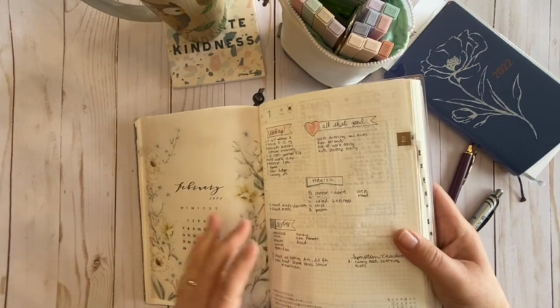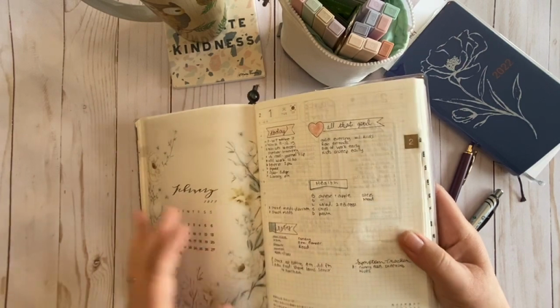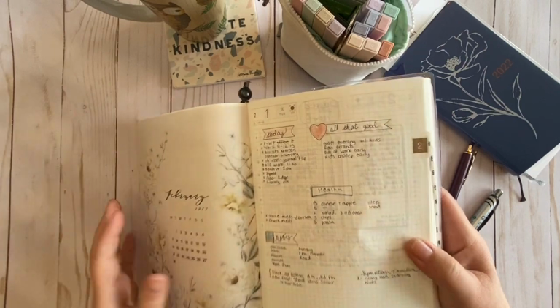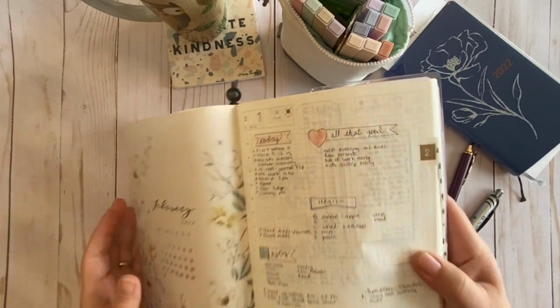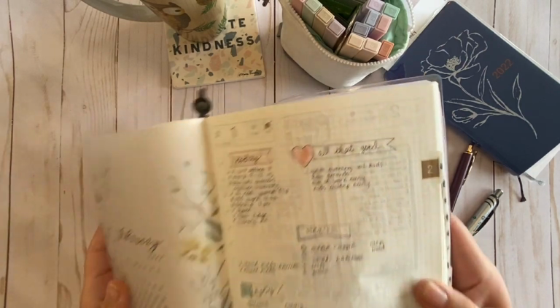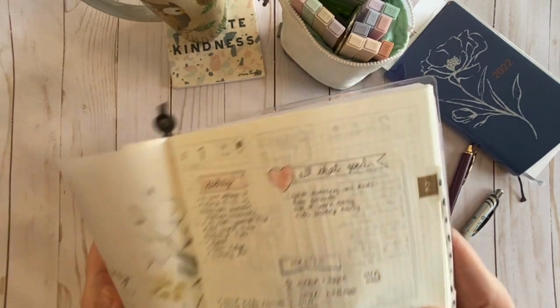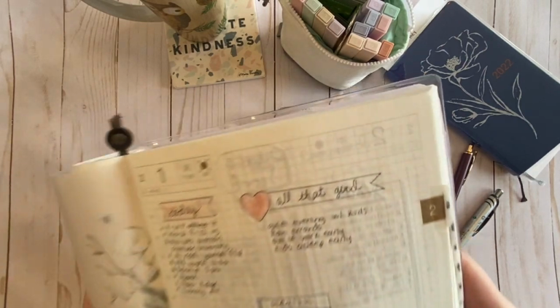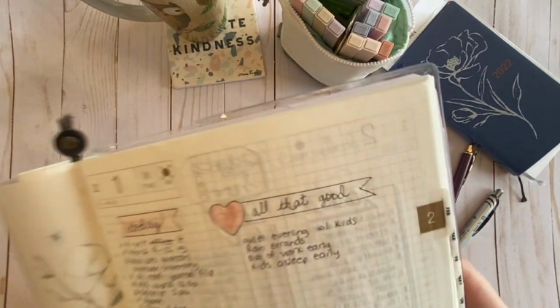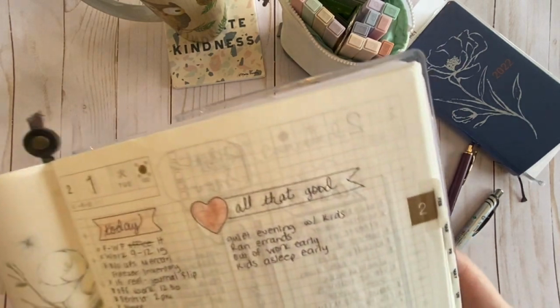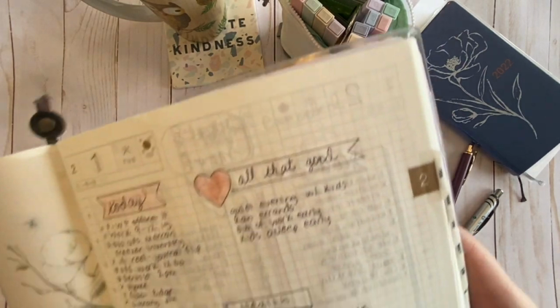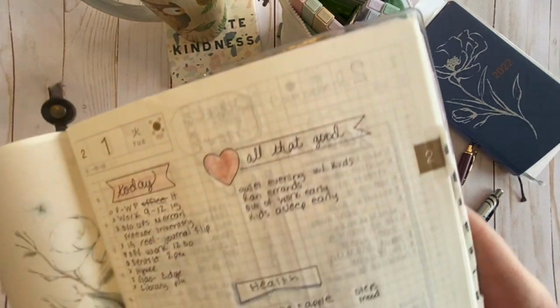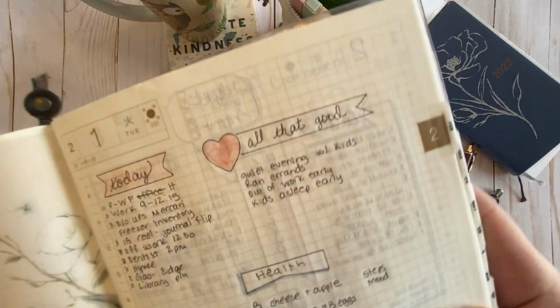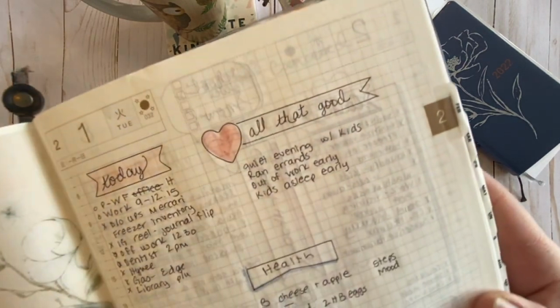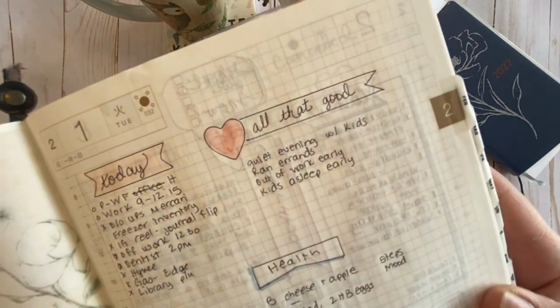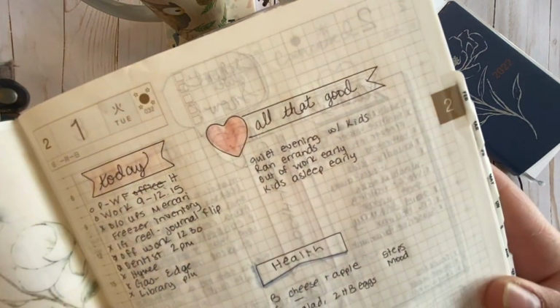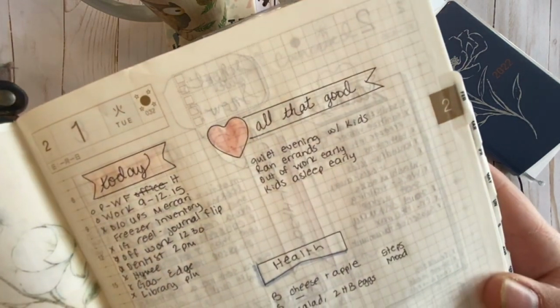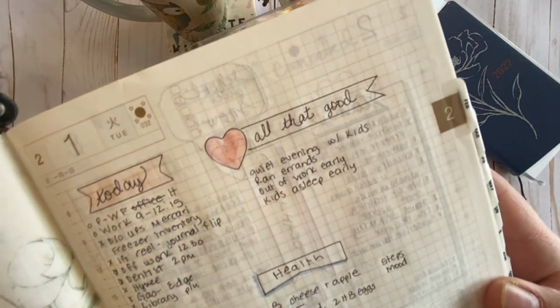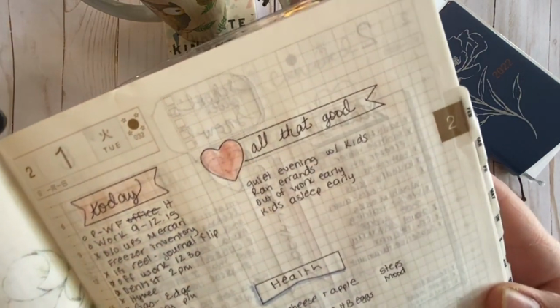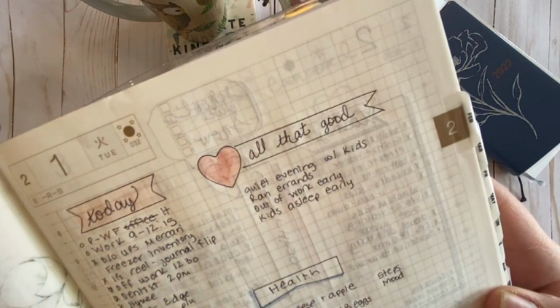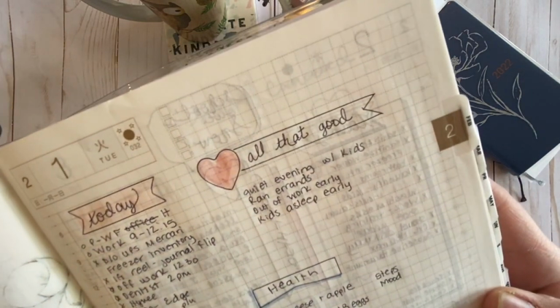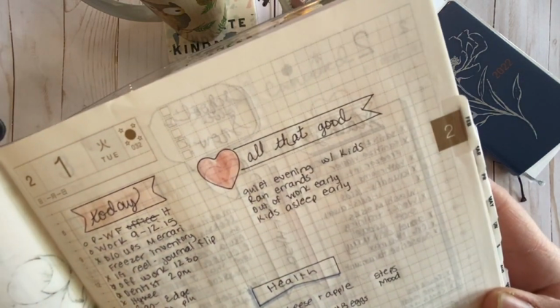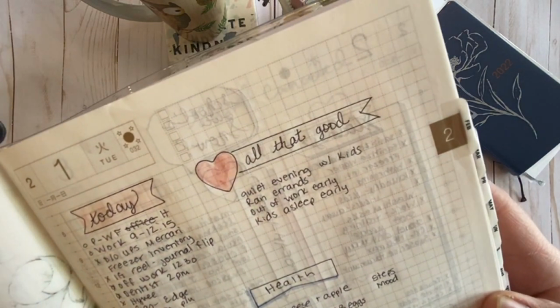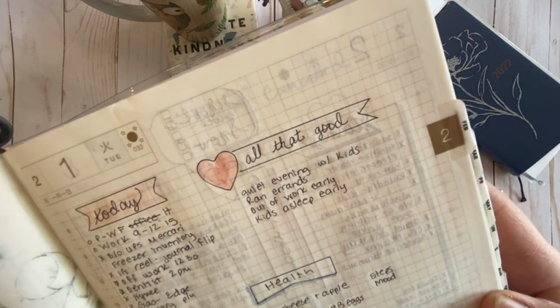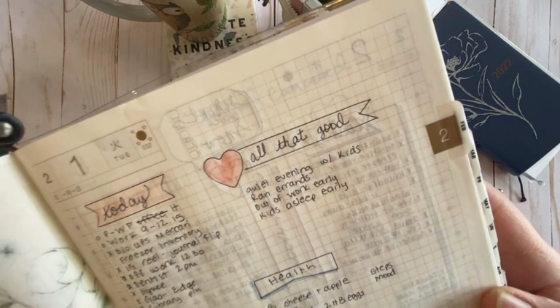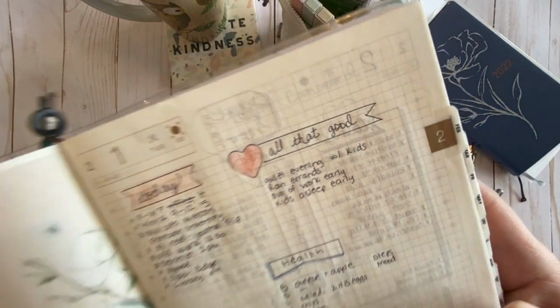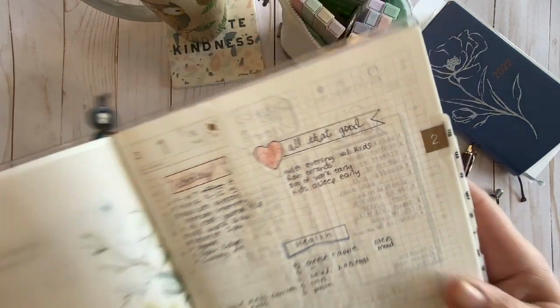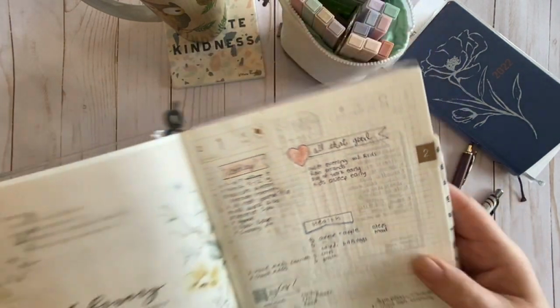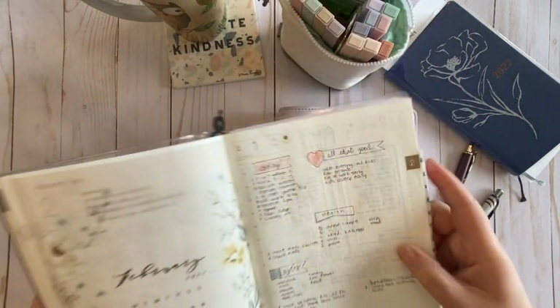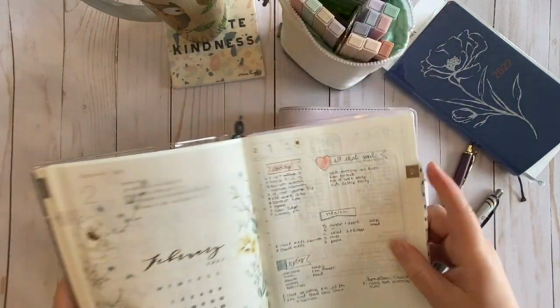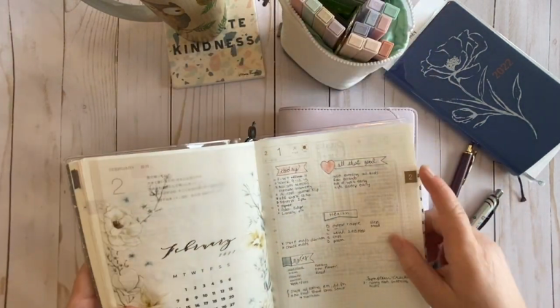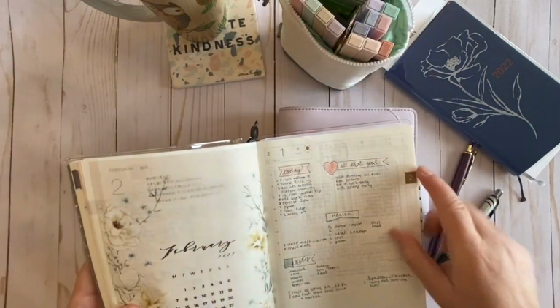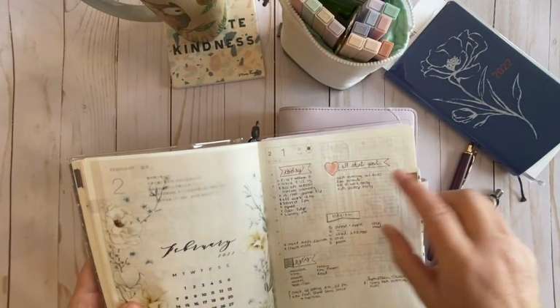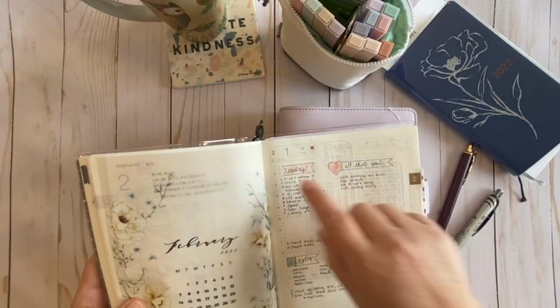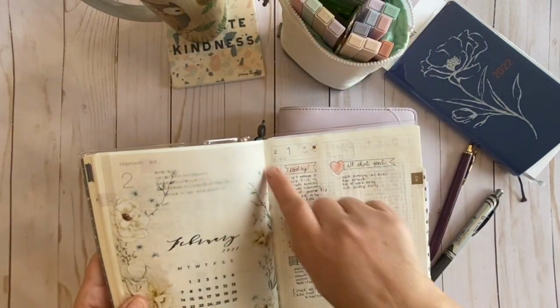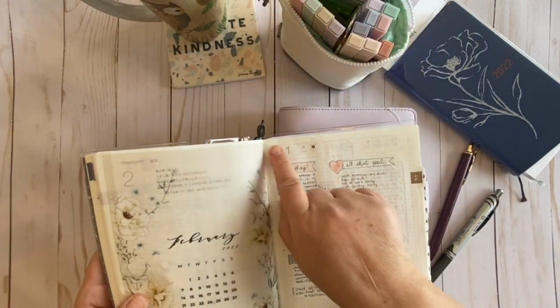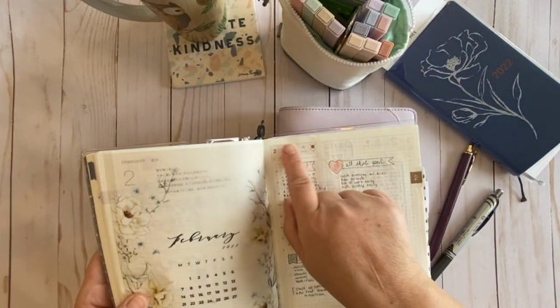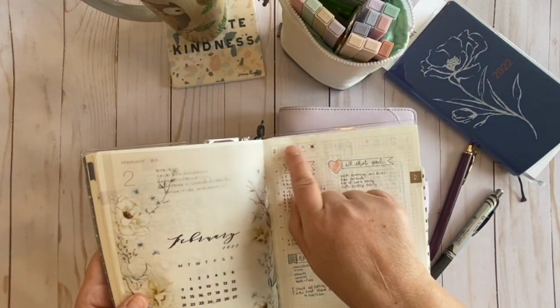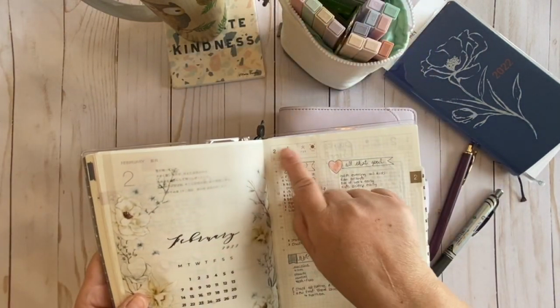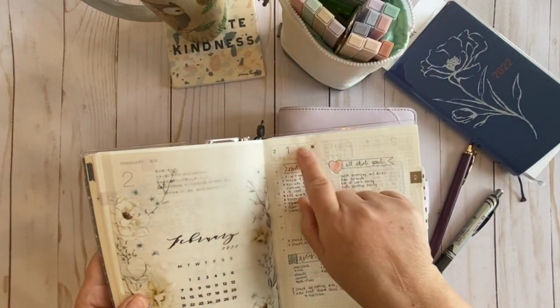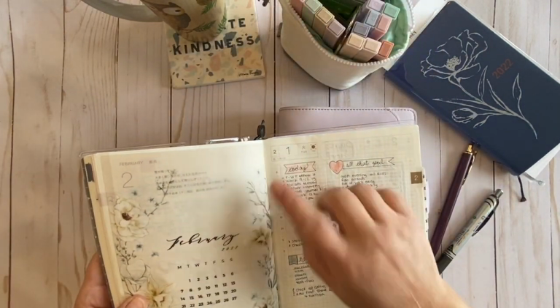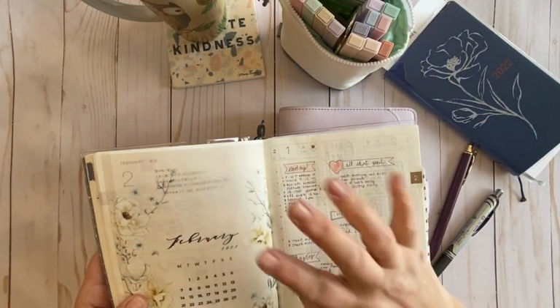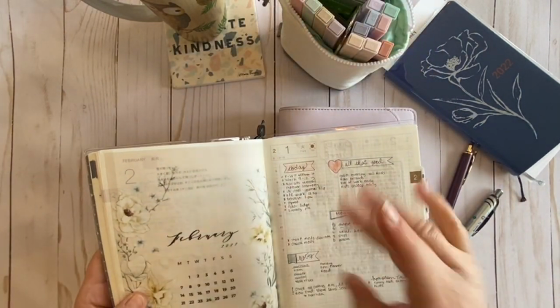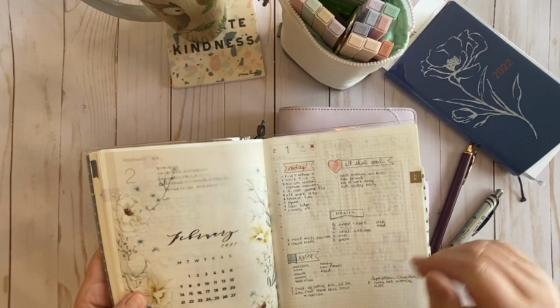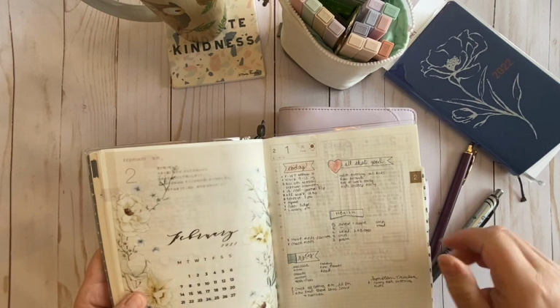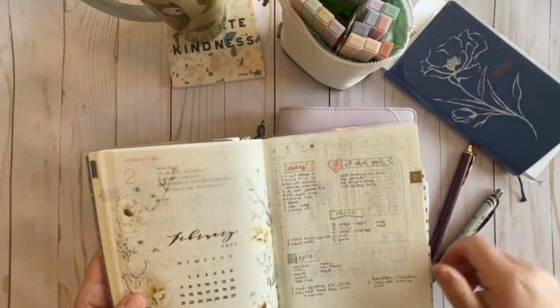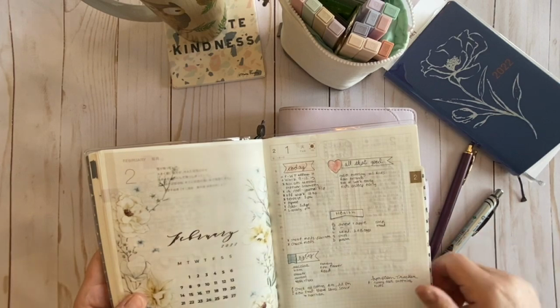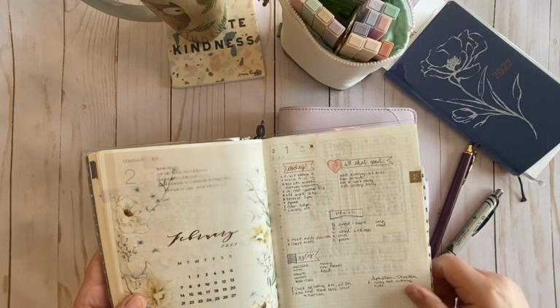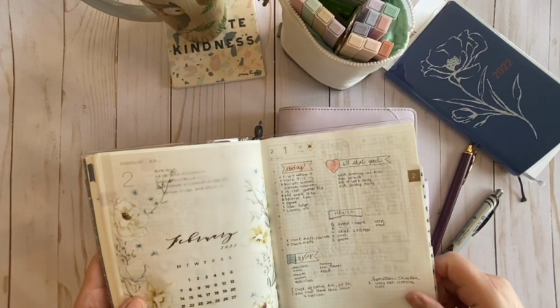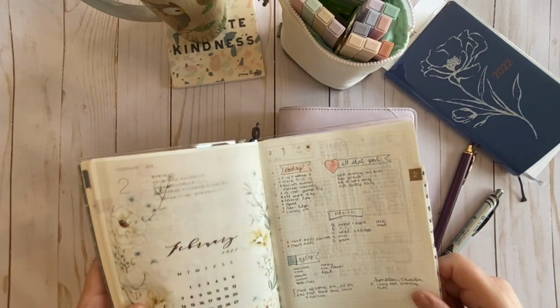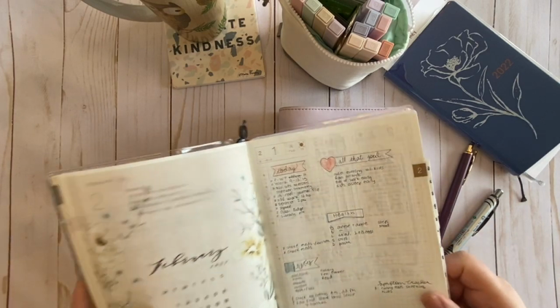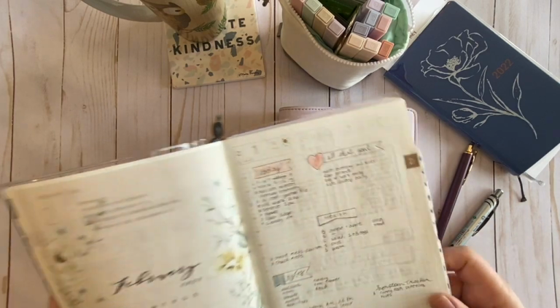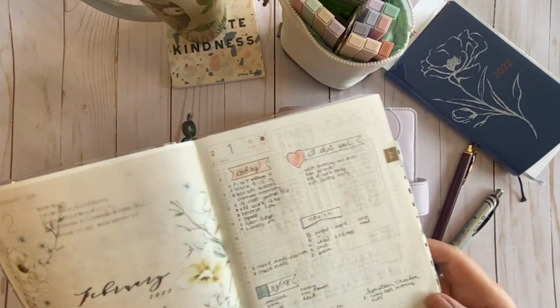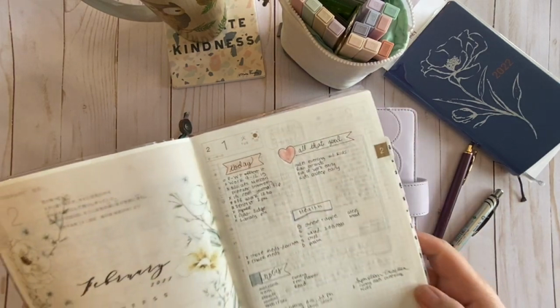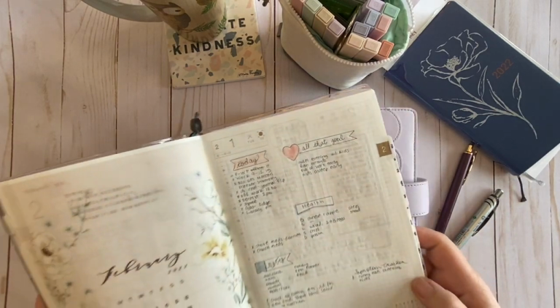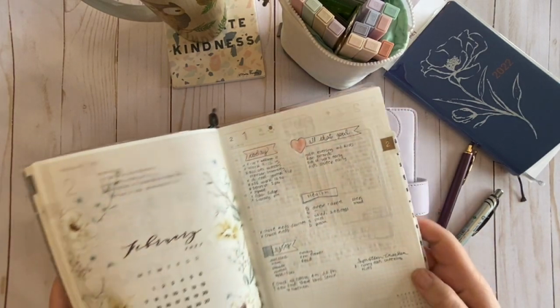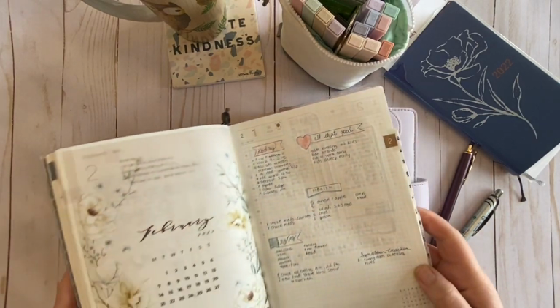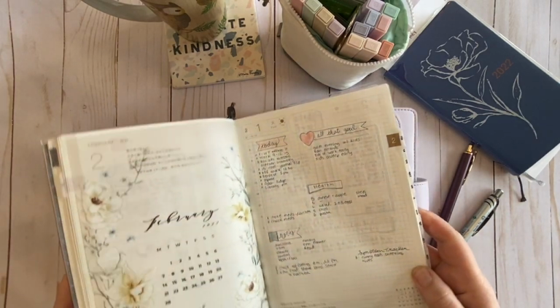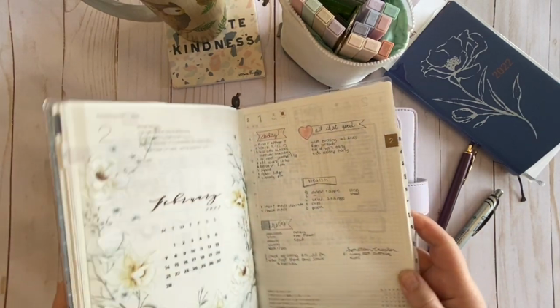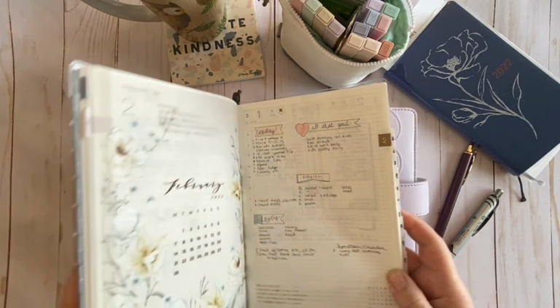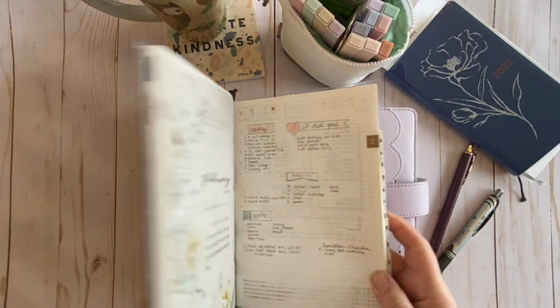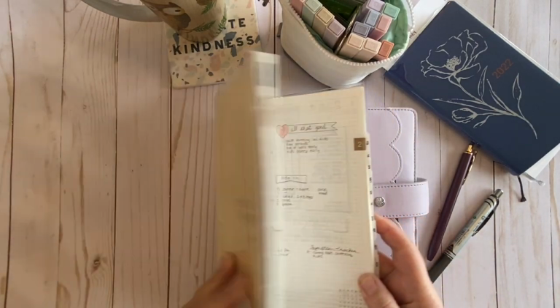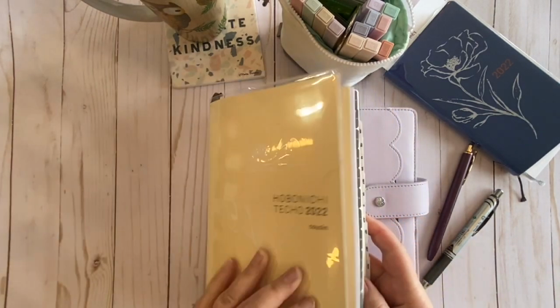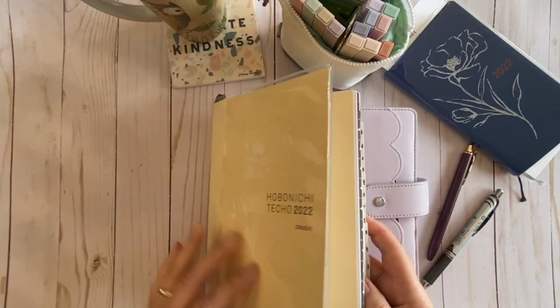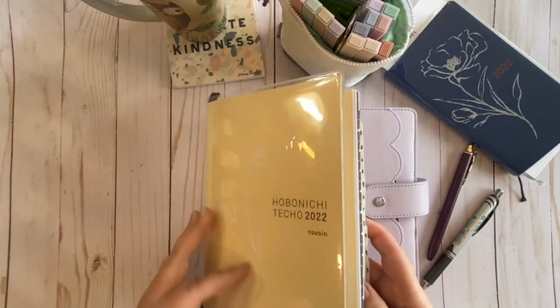Everything on that daily page is that color, including the grid and the text and everything.